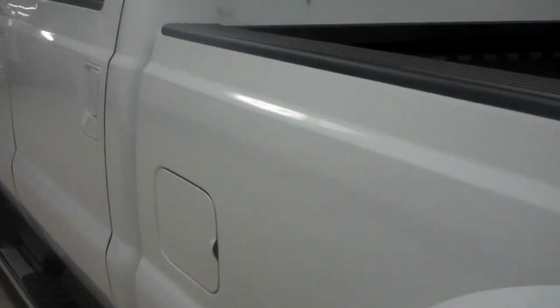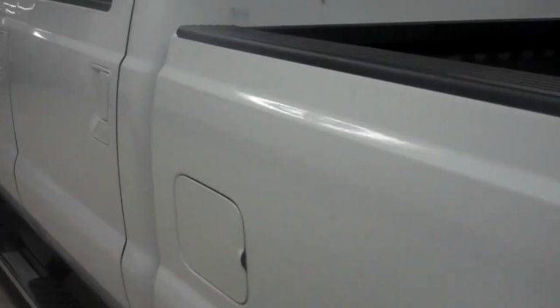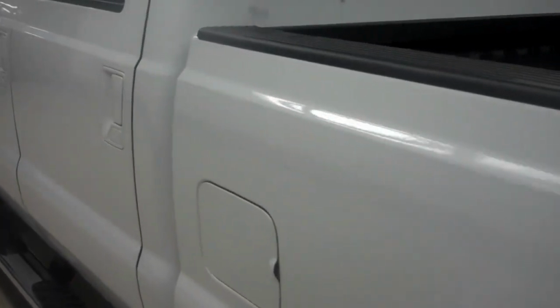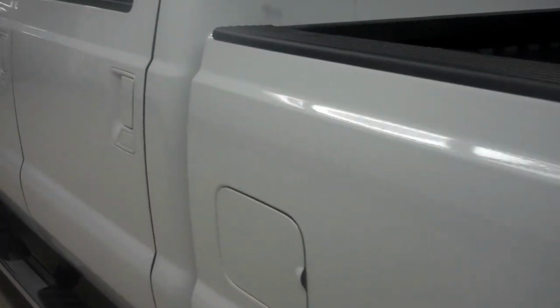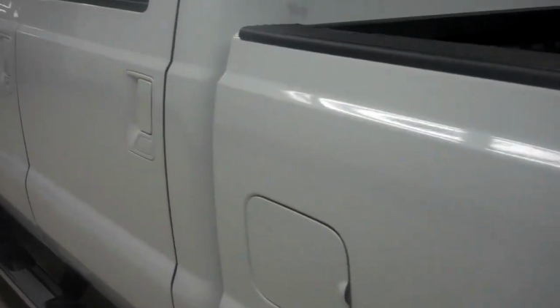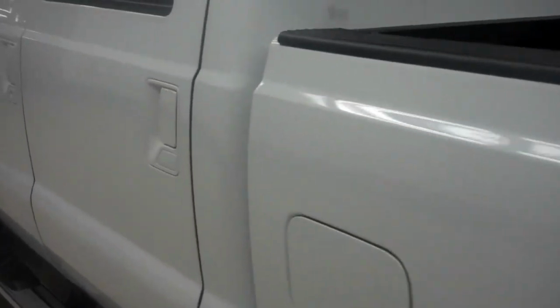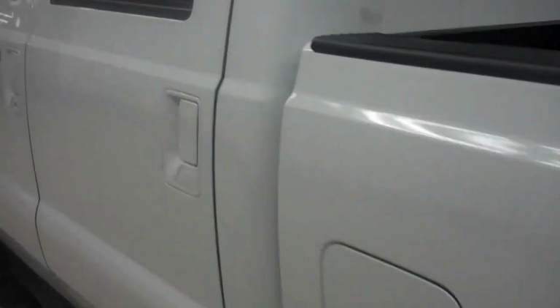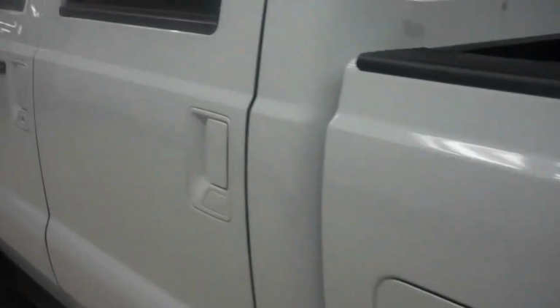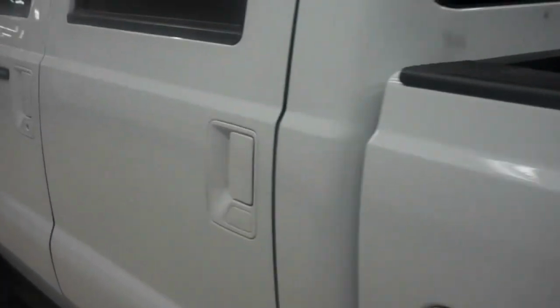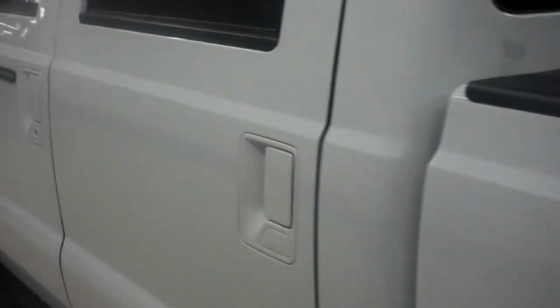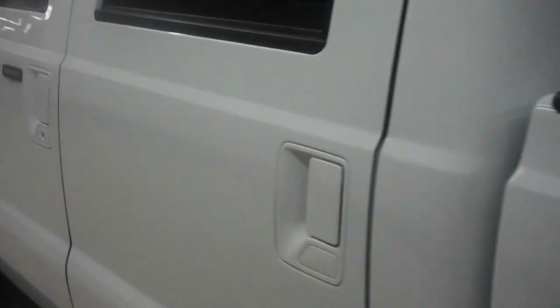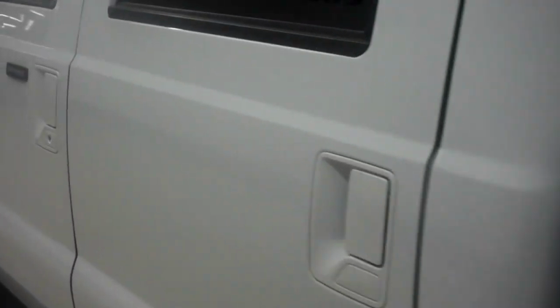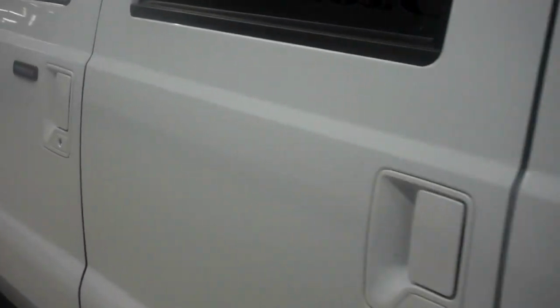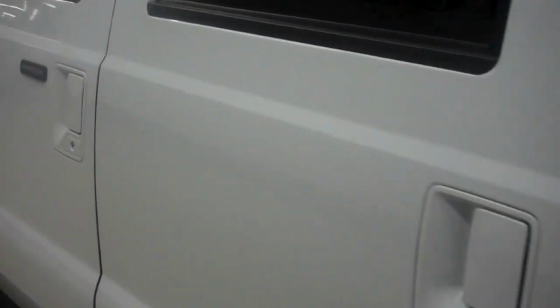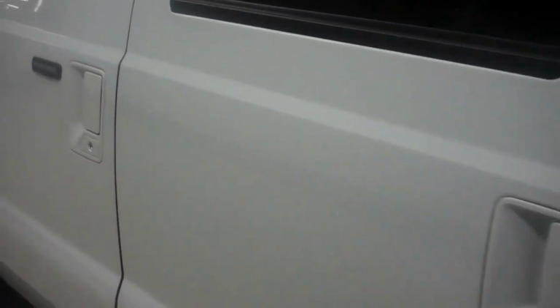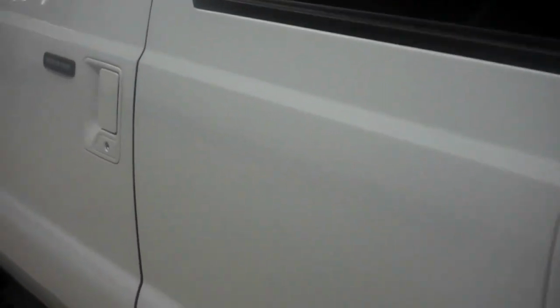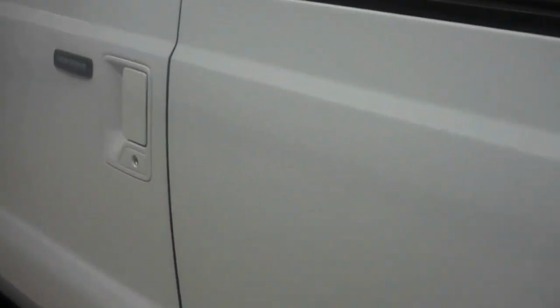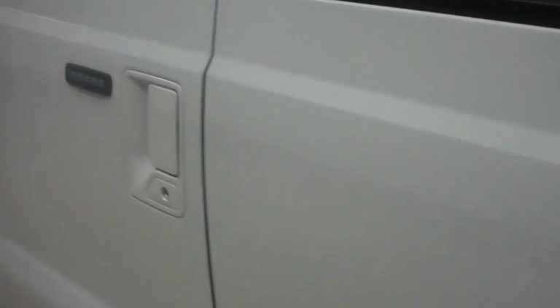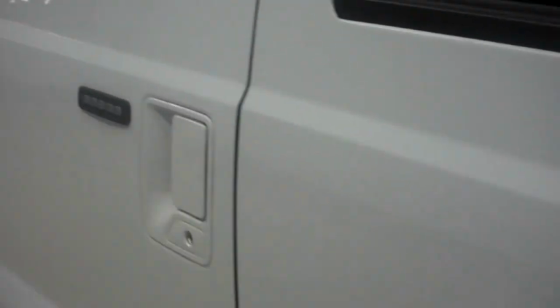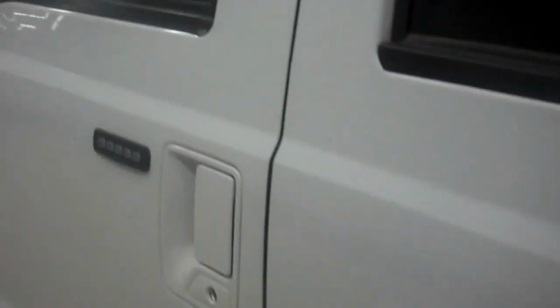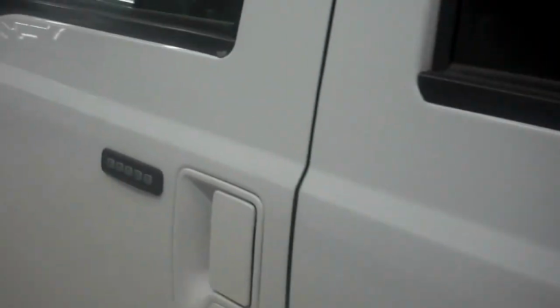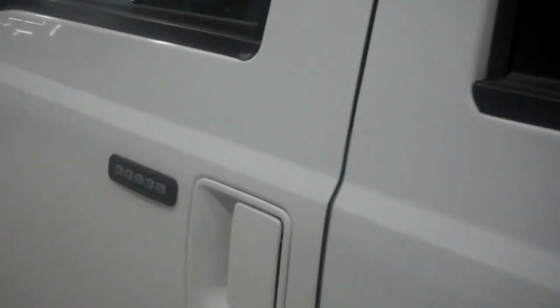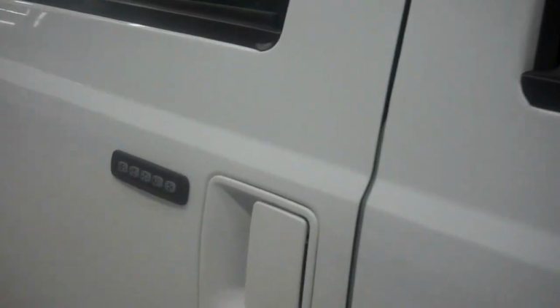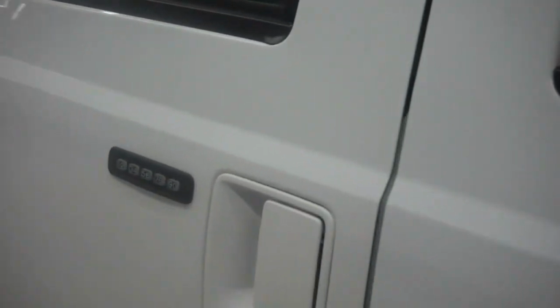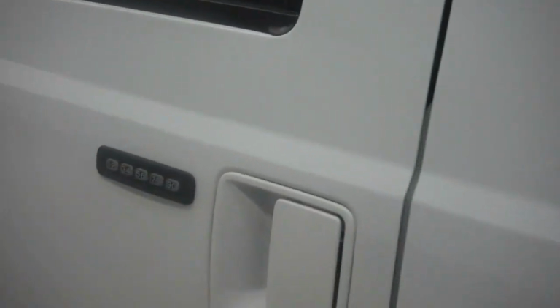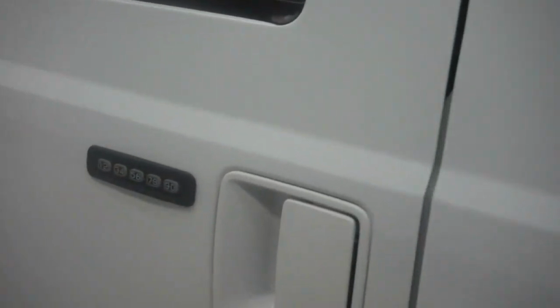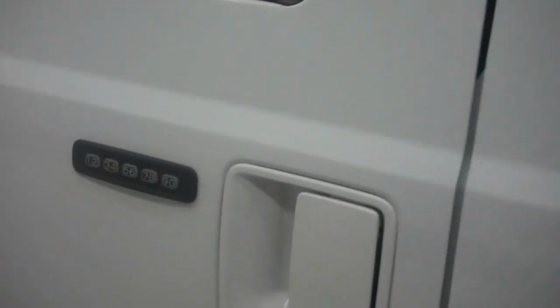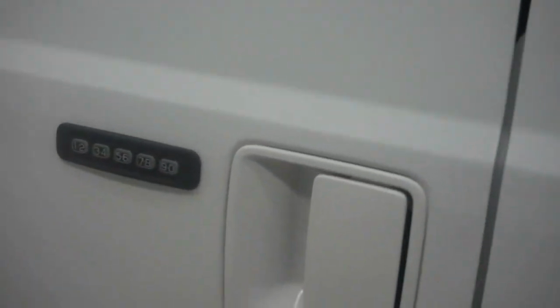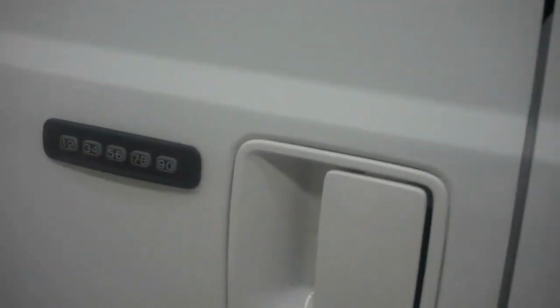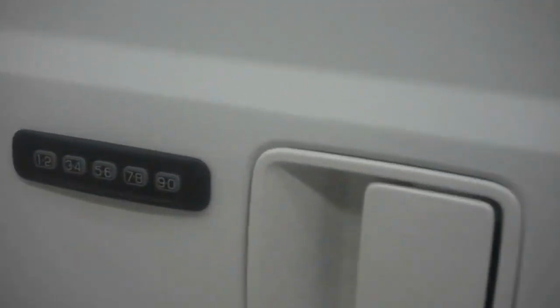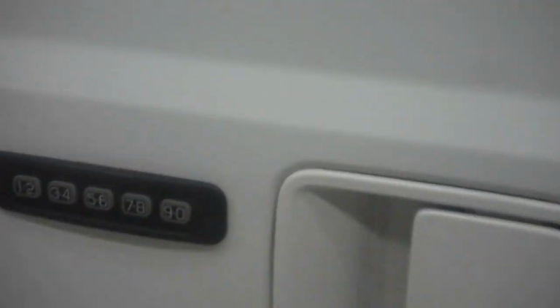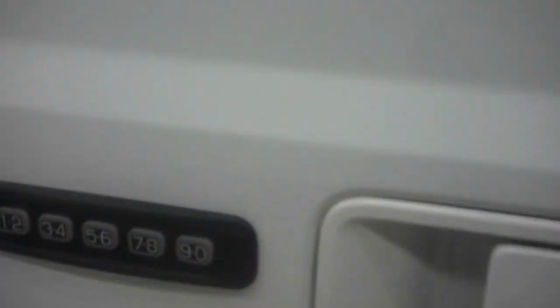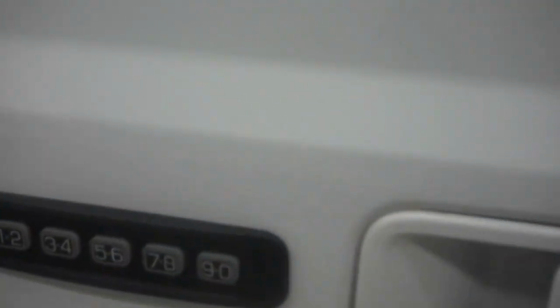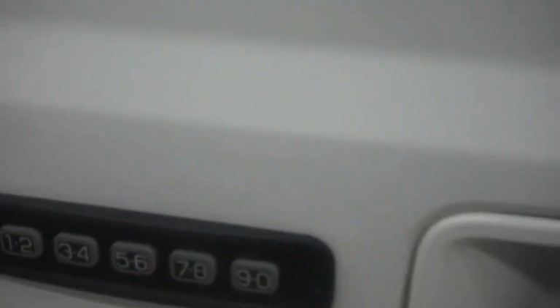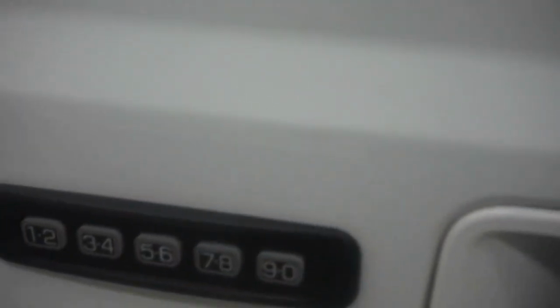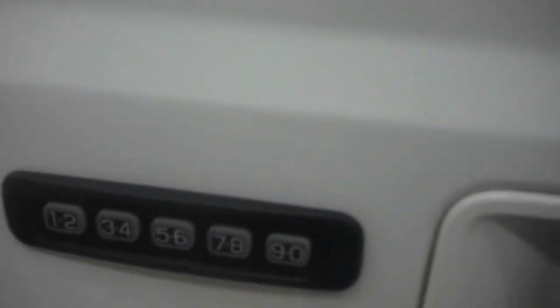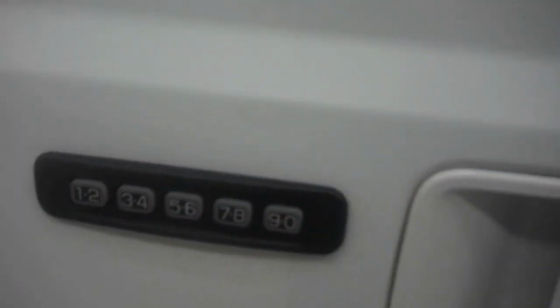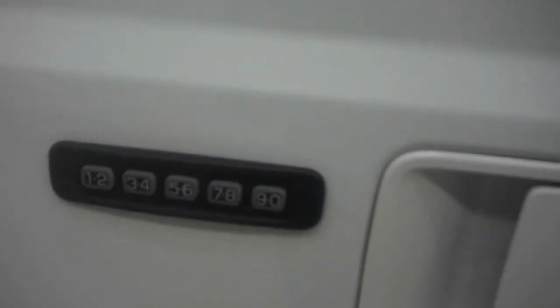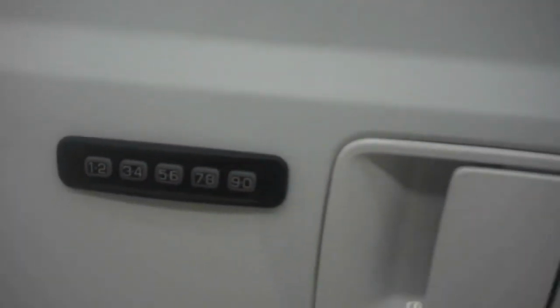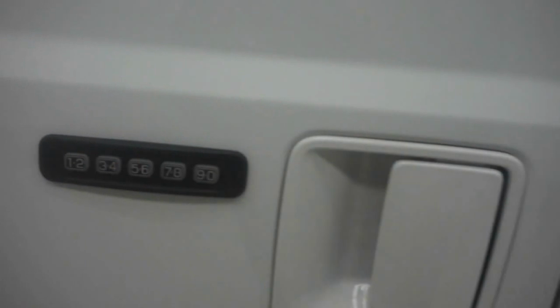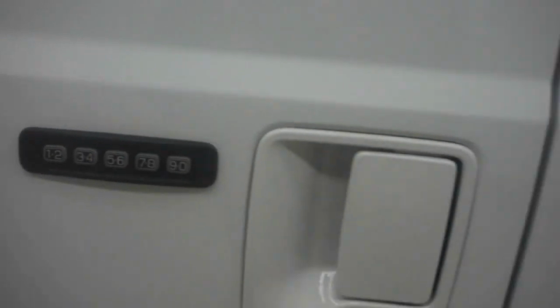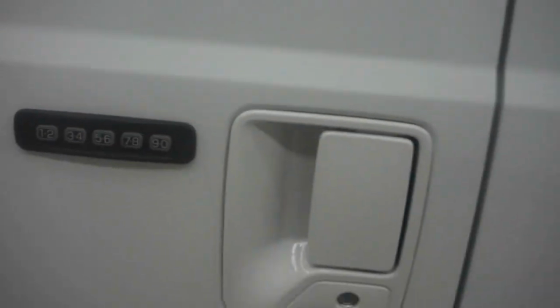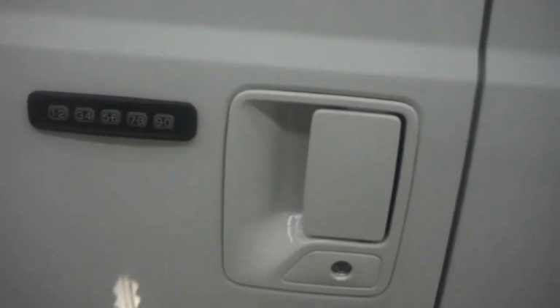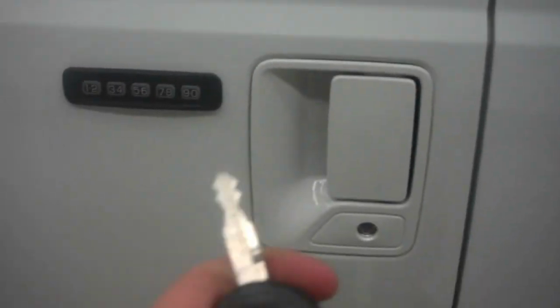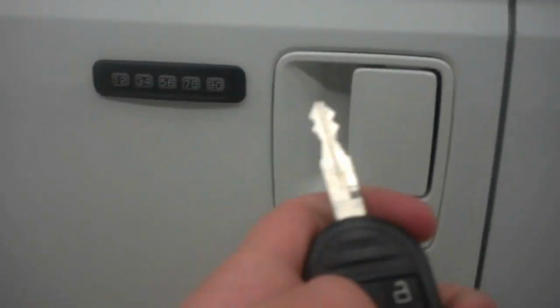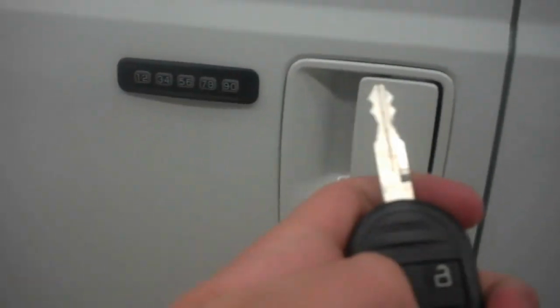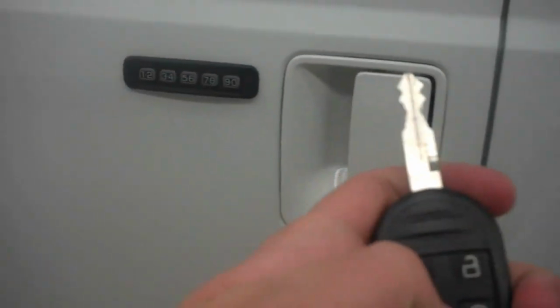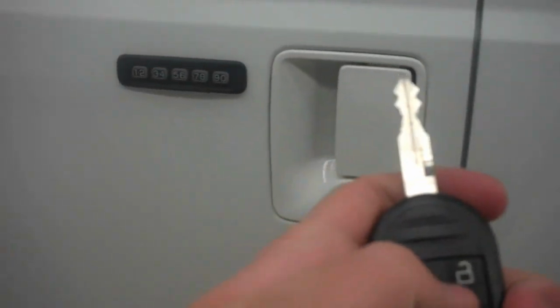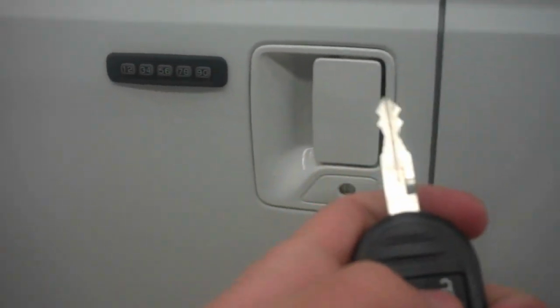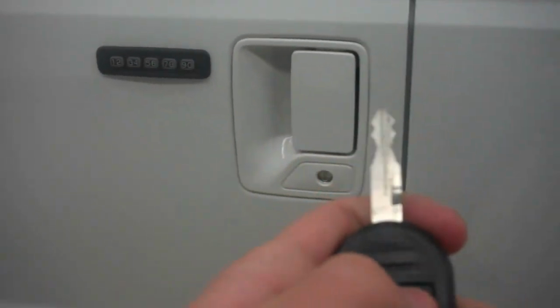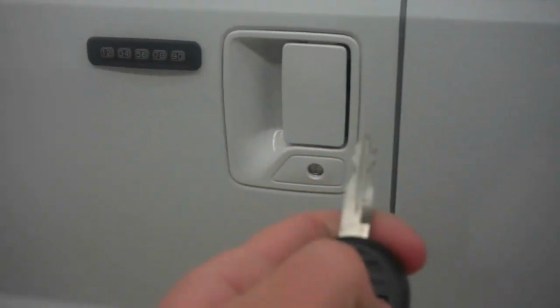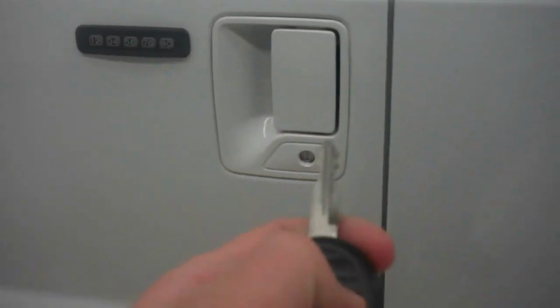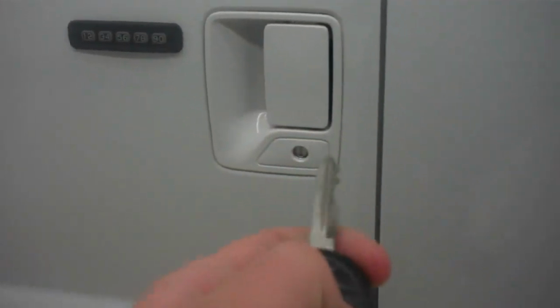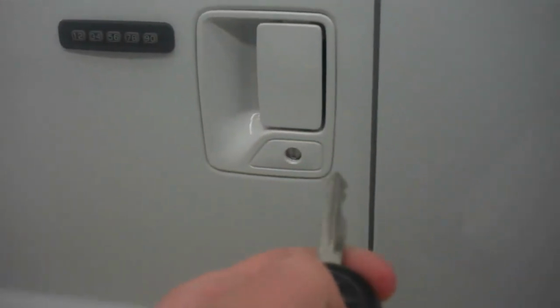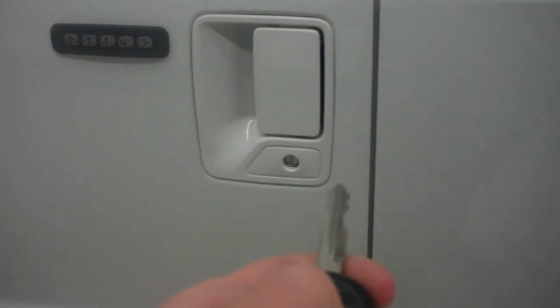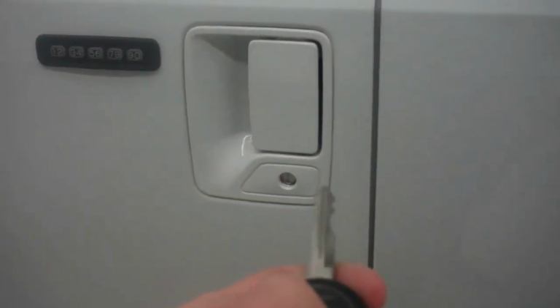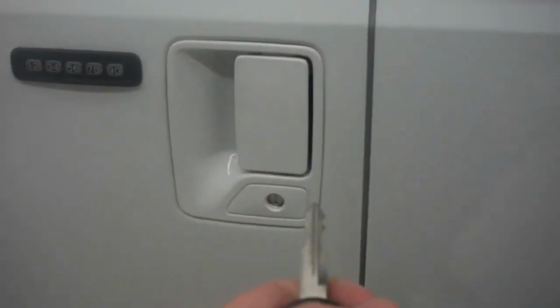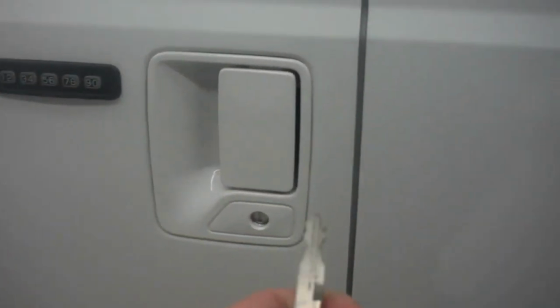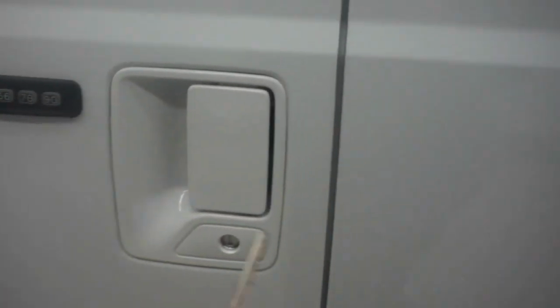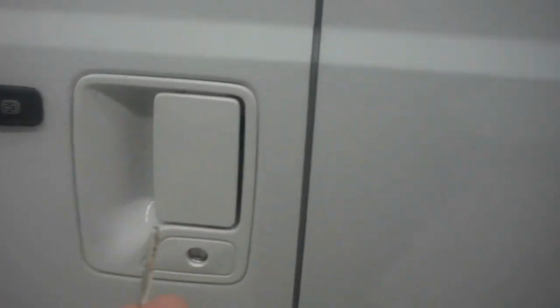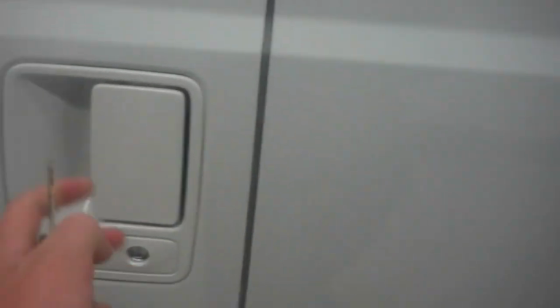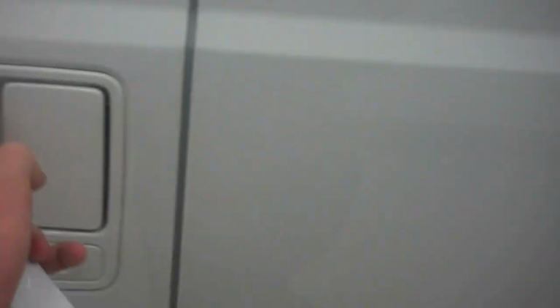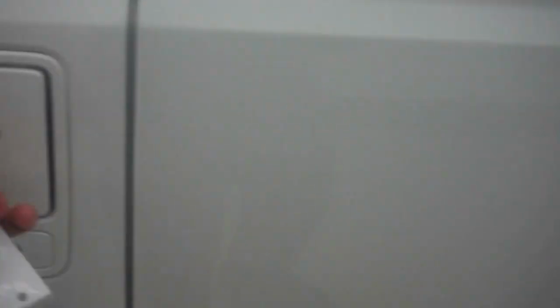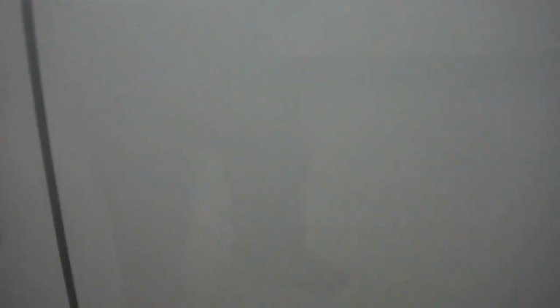It's very clean on the driver's side. Go ahead and go inside — you can use your door code or the key fob.